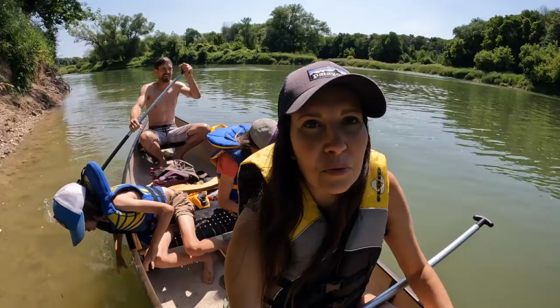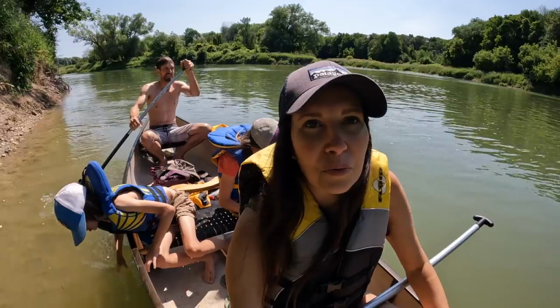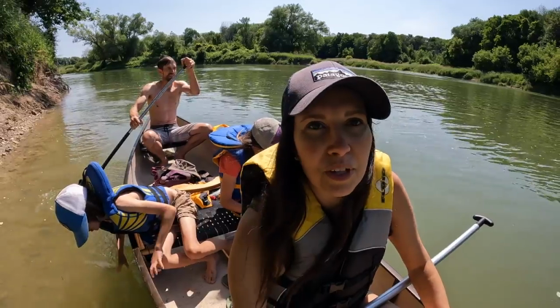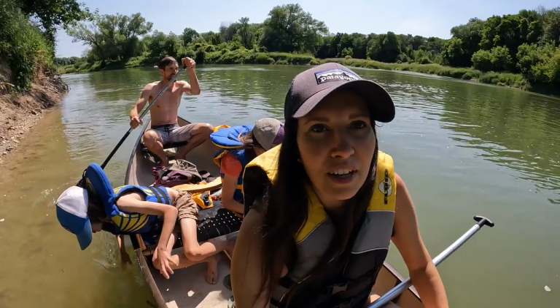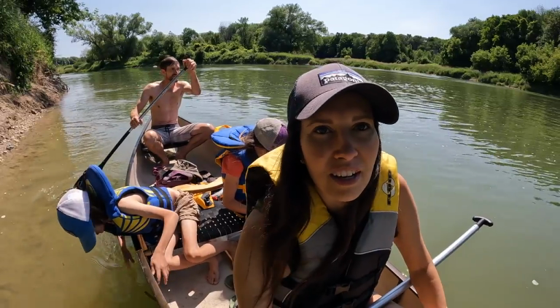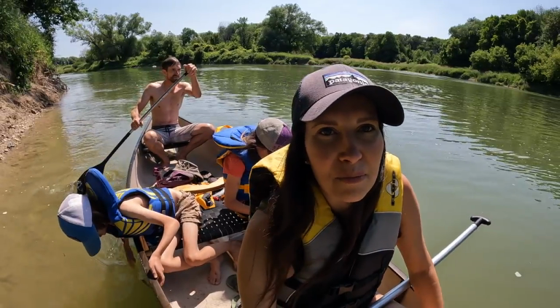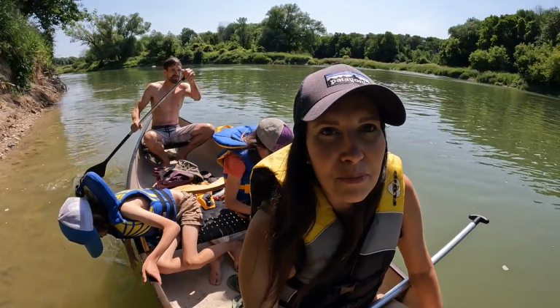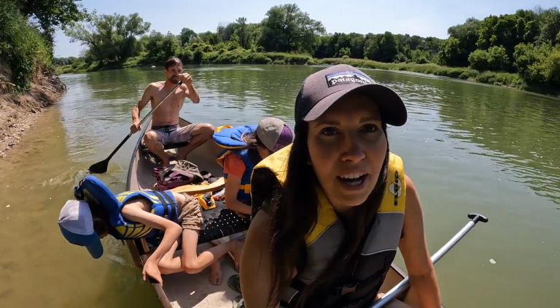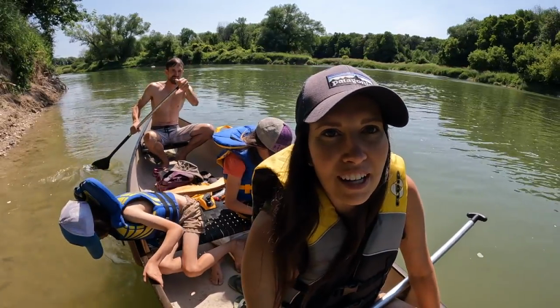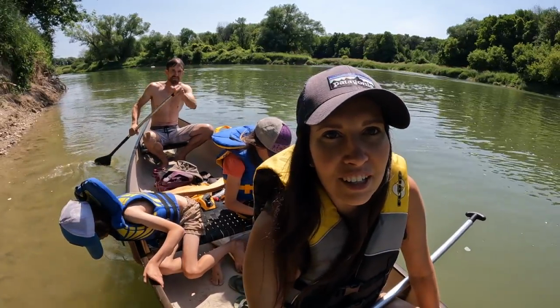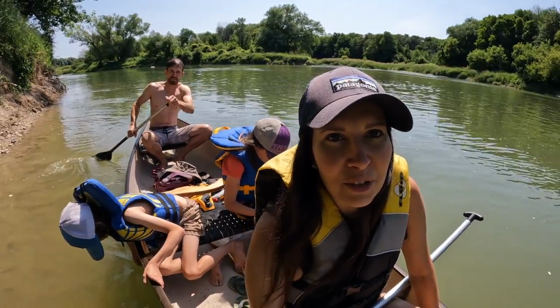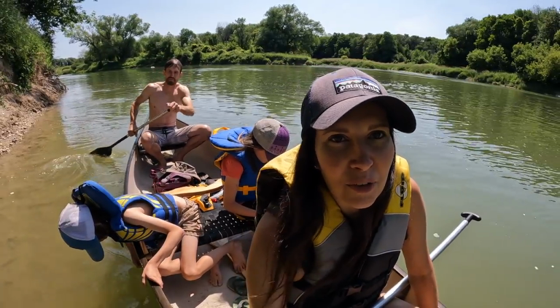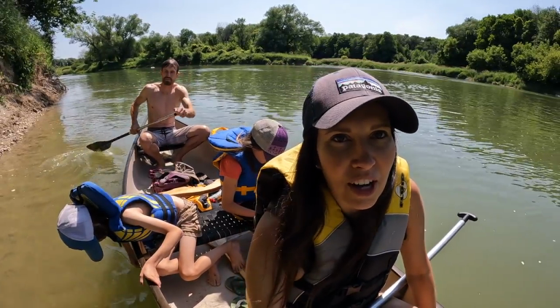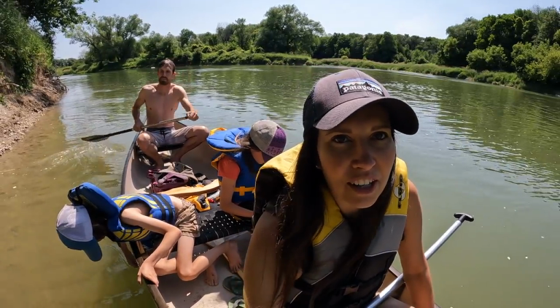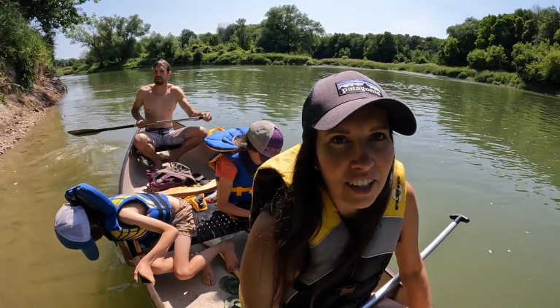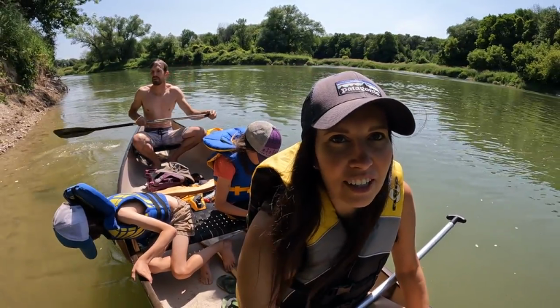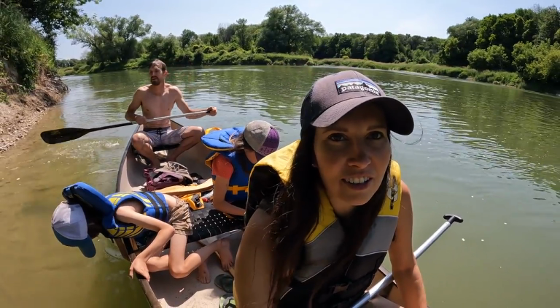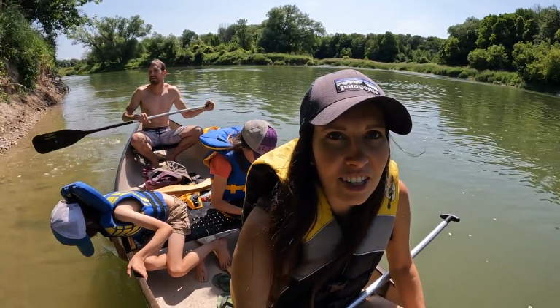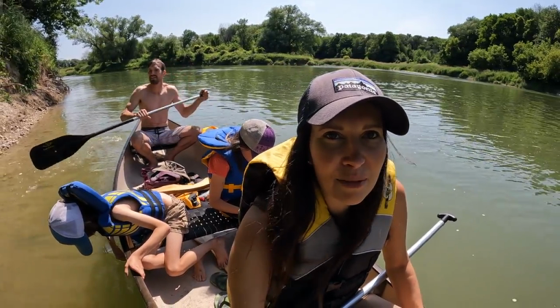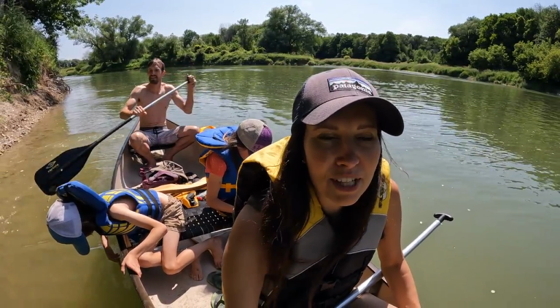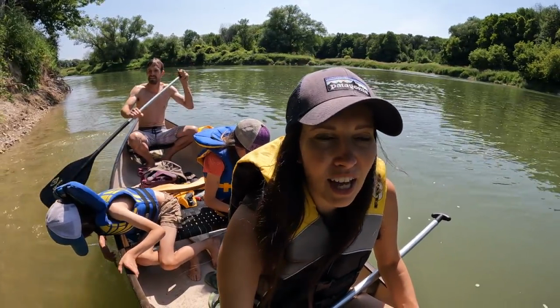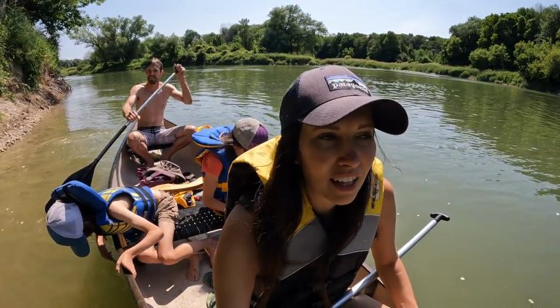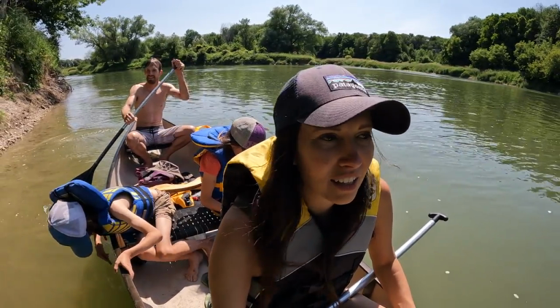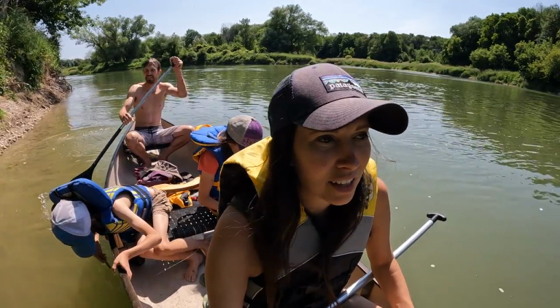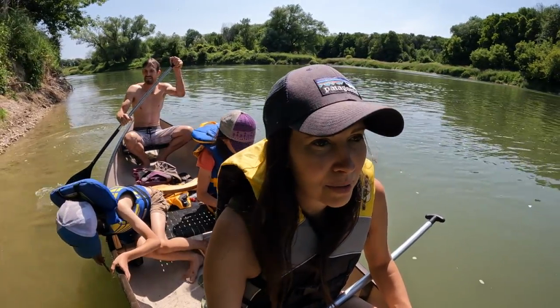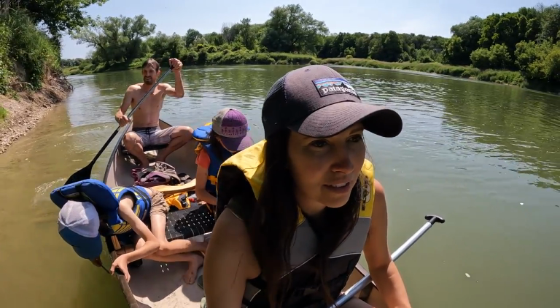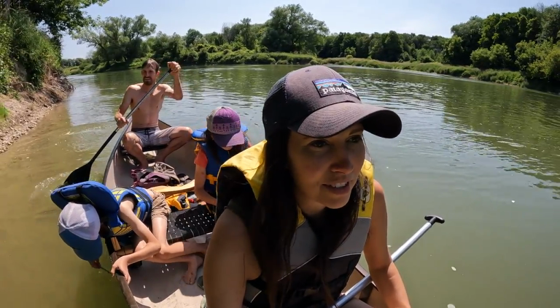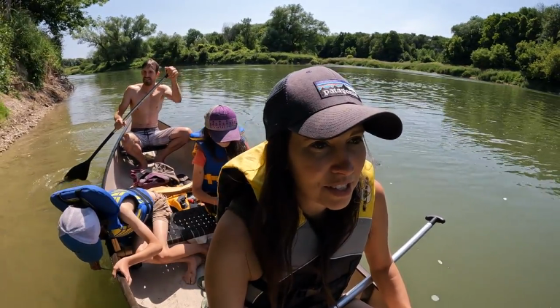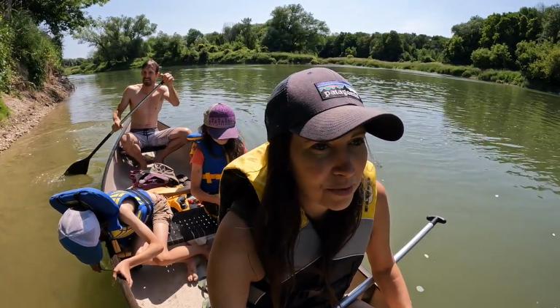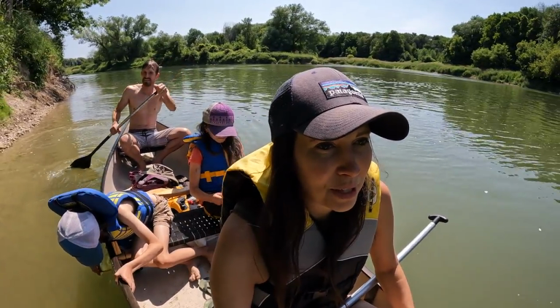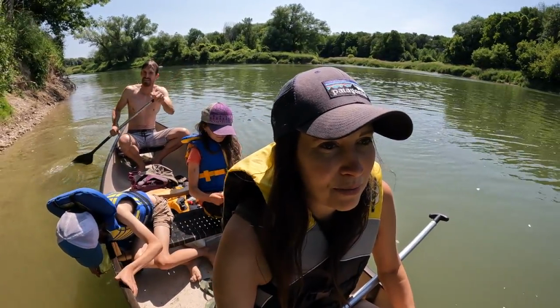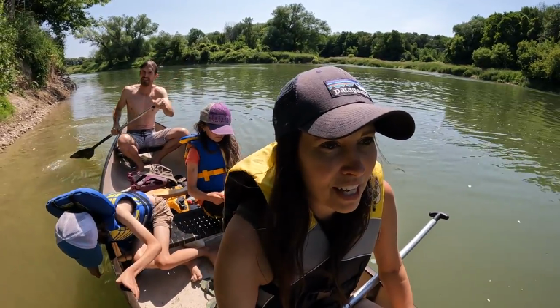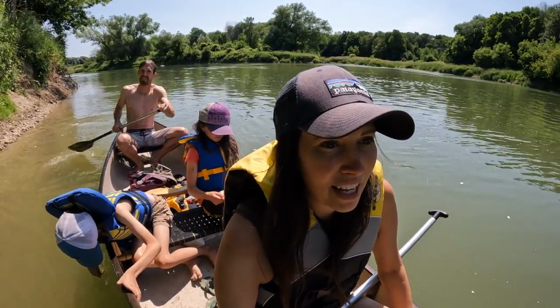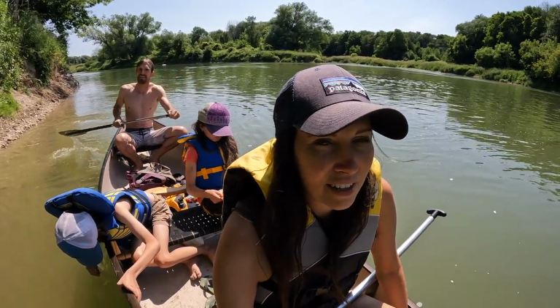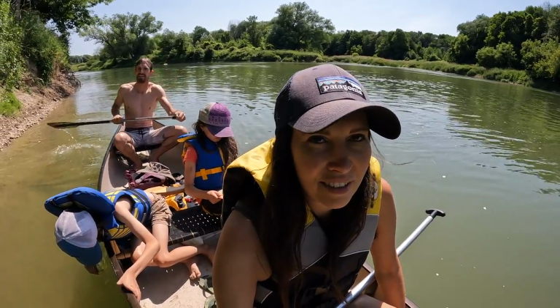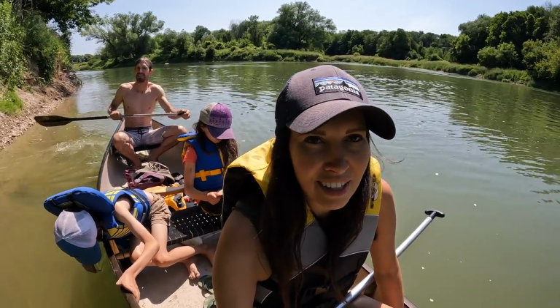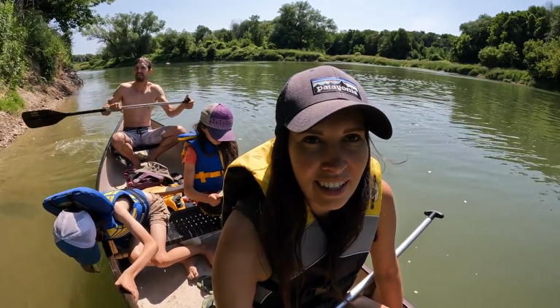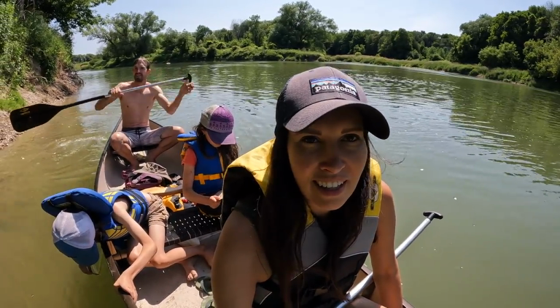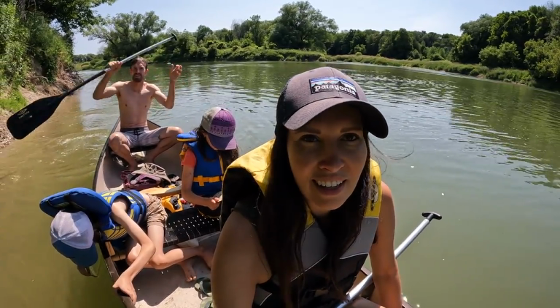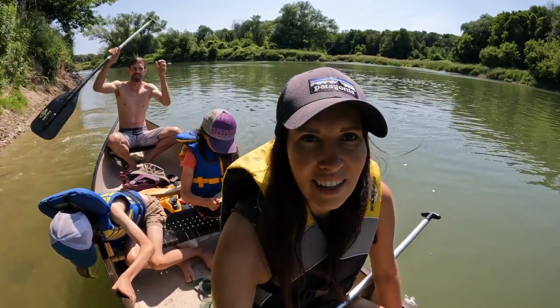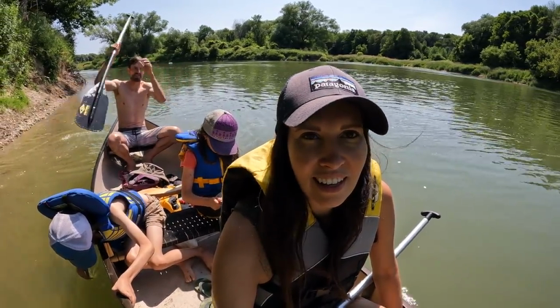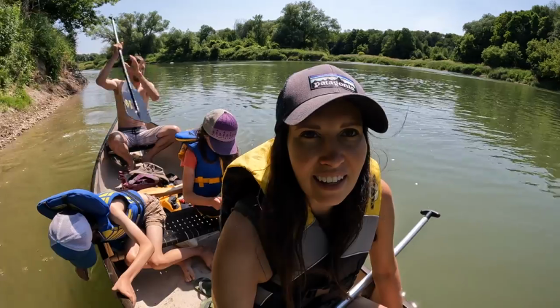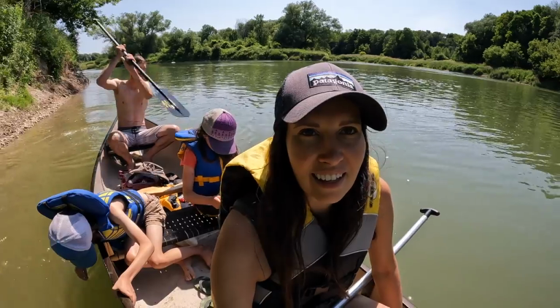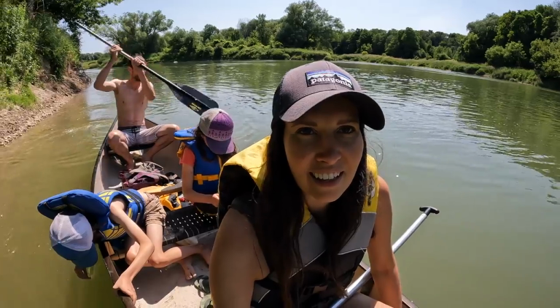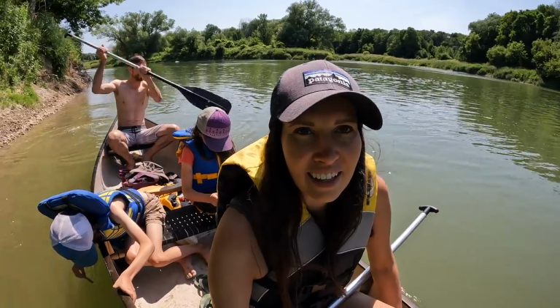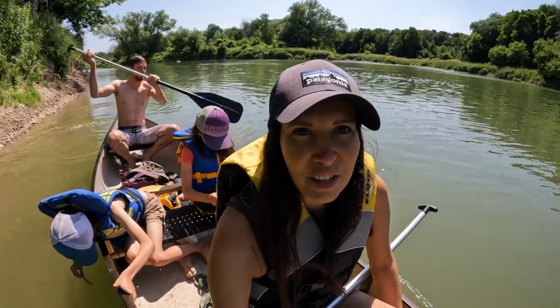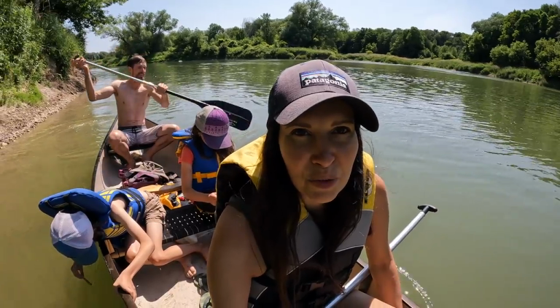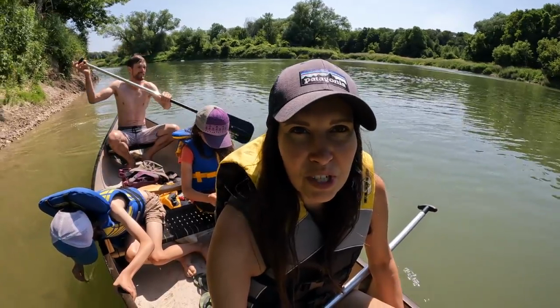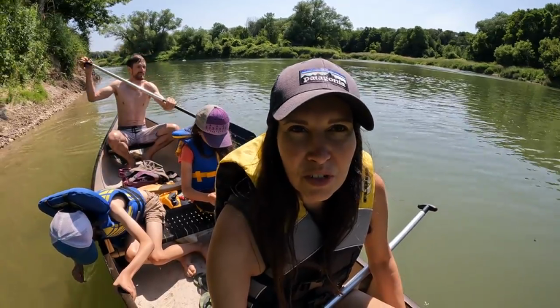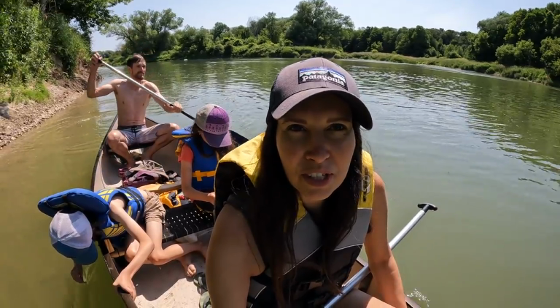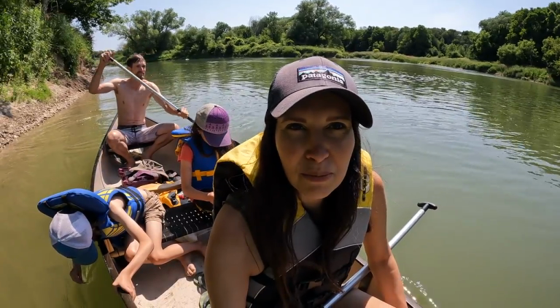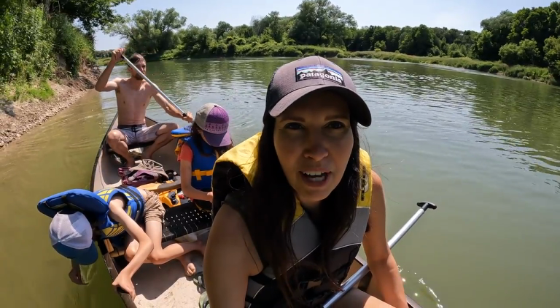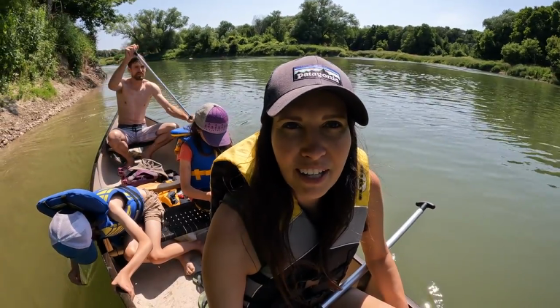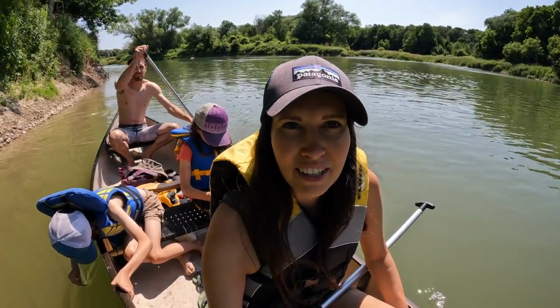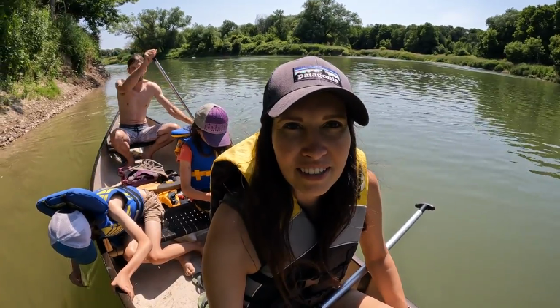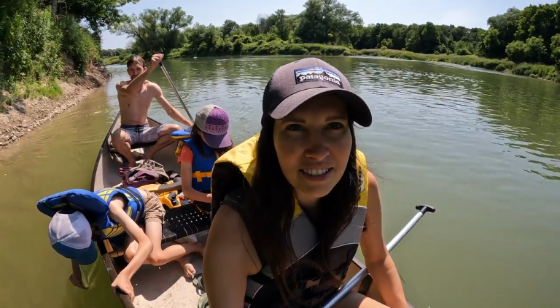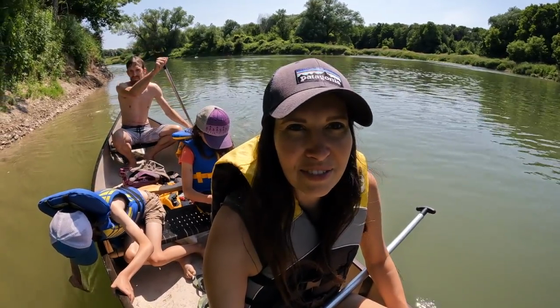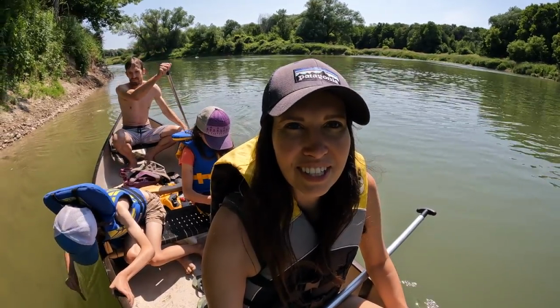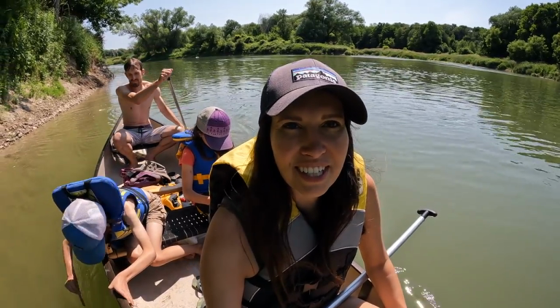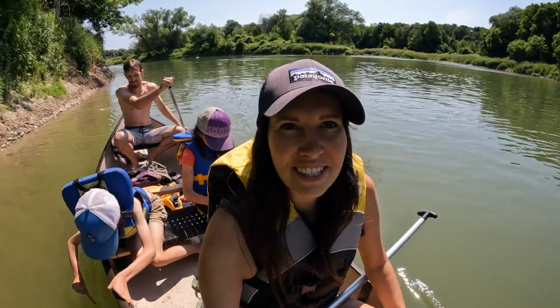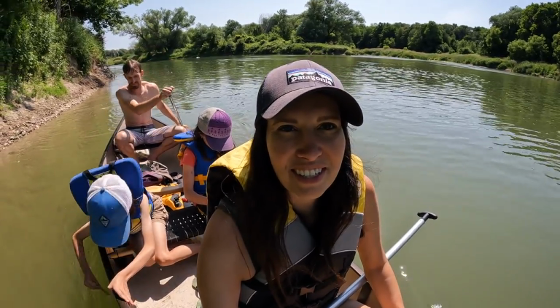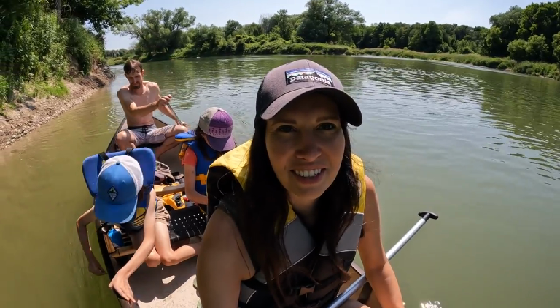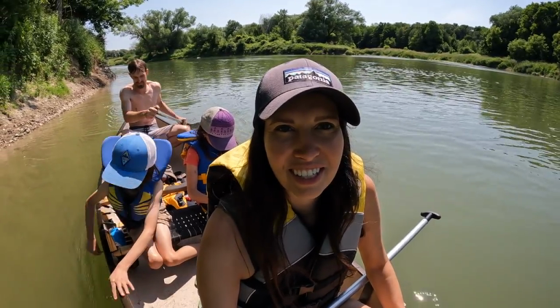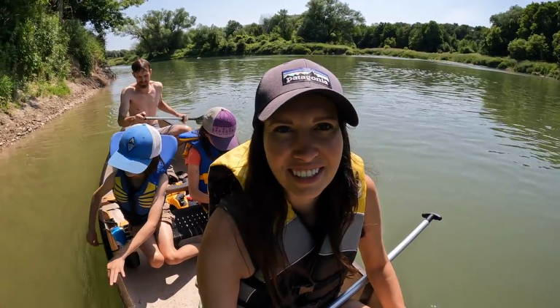We are back on the water. Graham's had a little bit of a swim now. And we're enjoying the paddle. It's really nice up here.